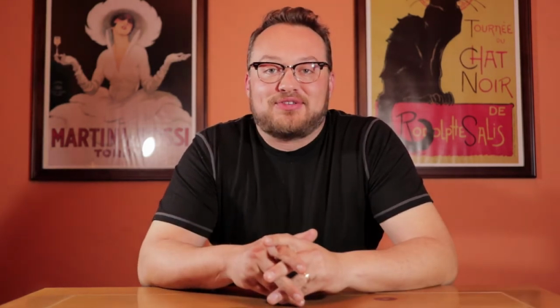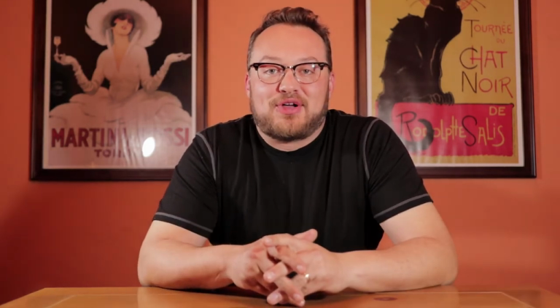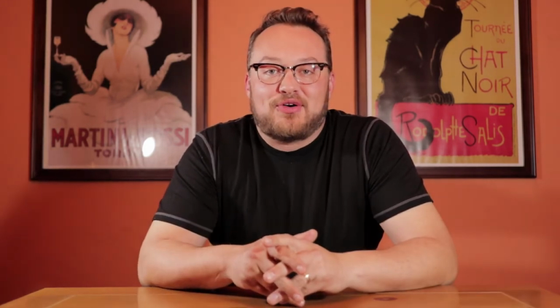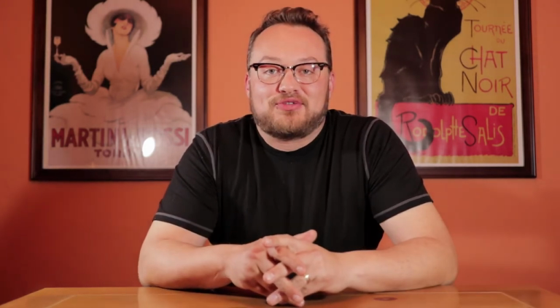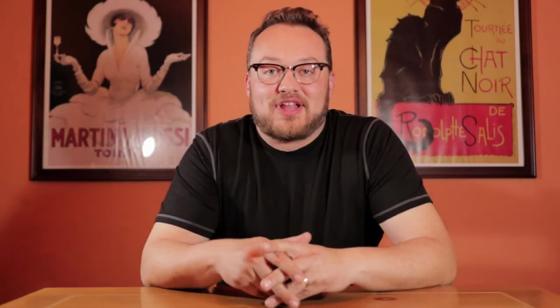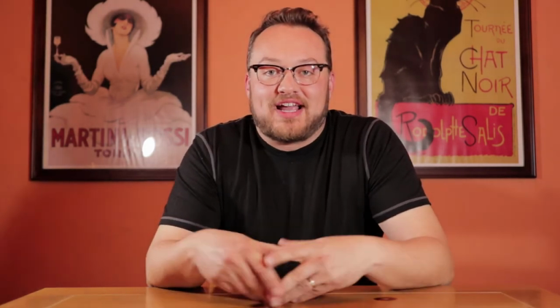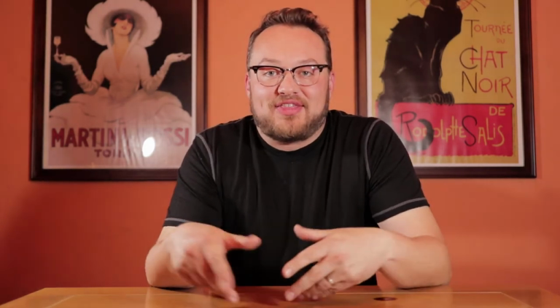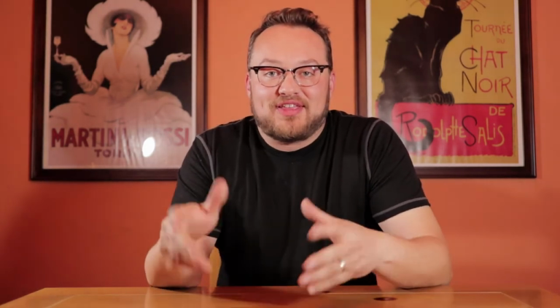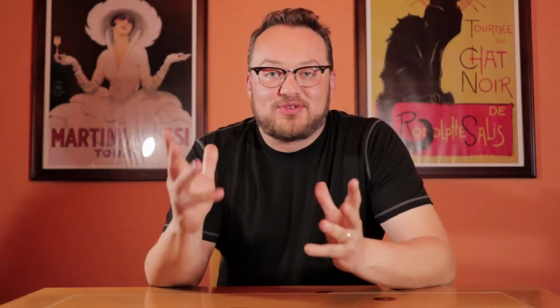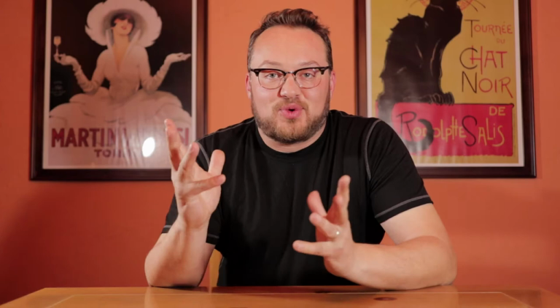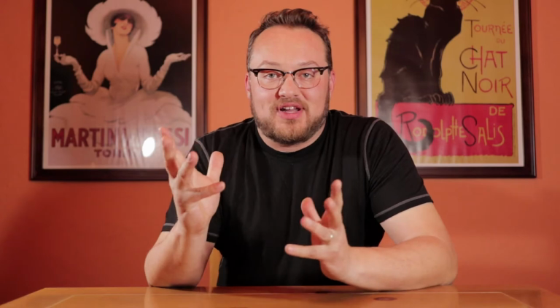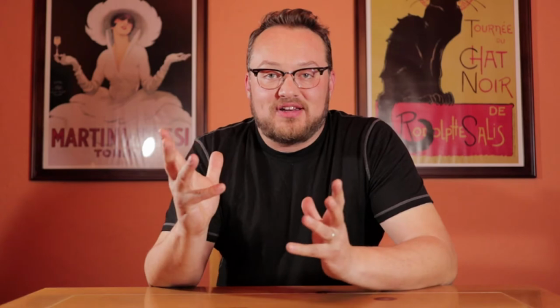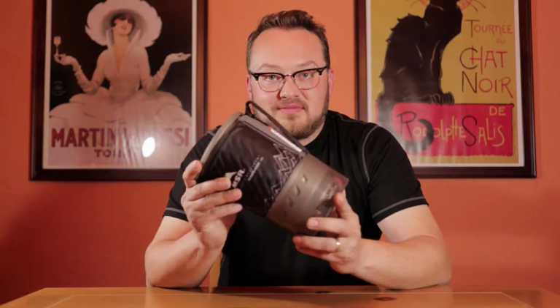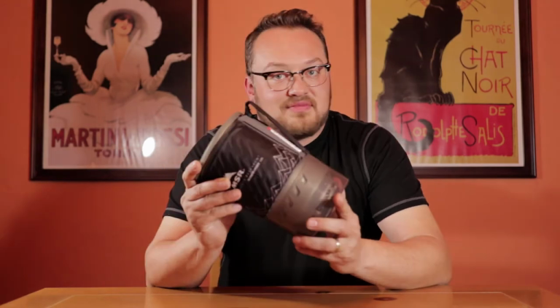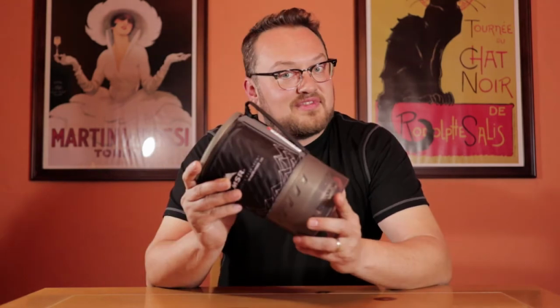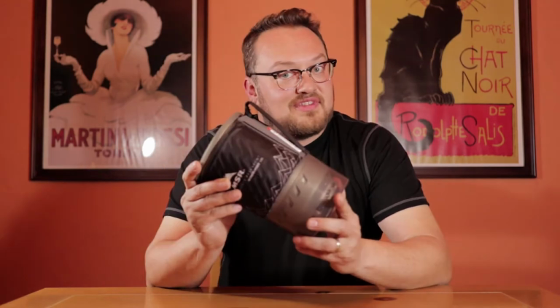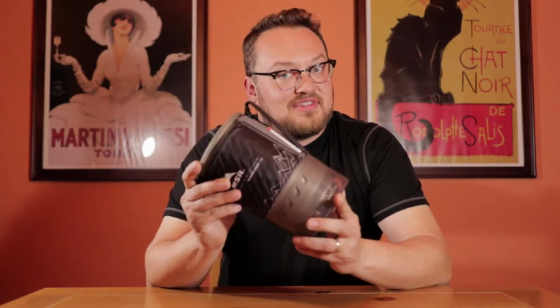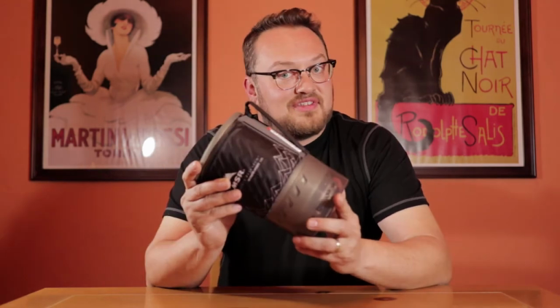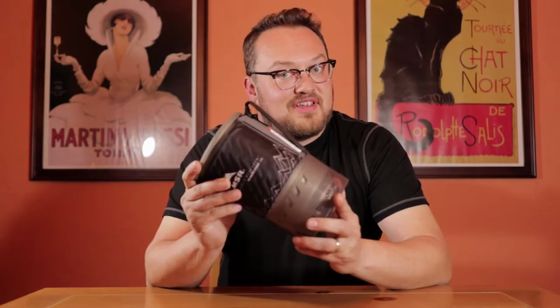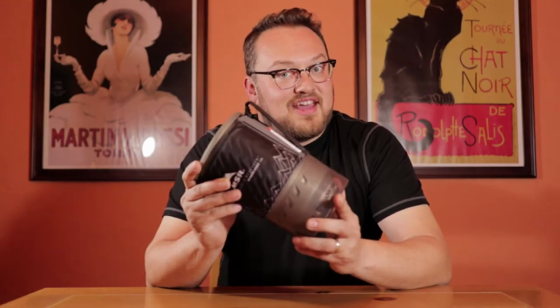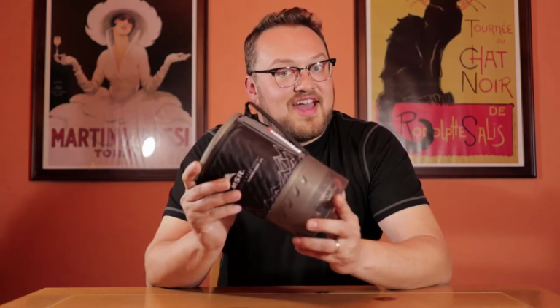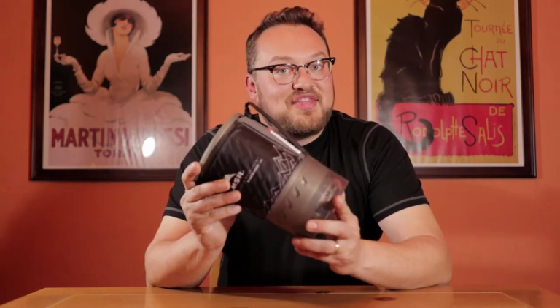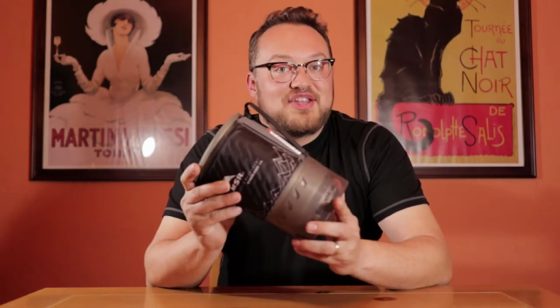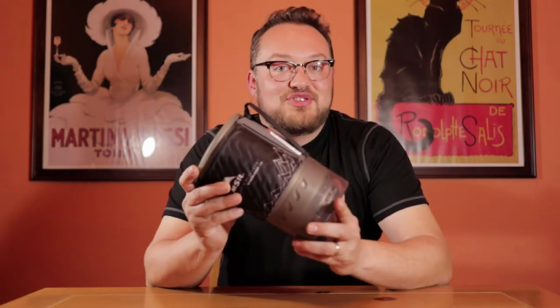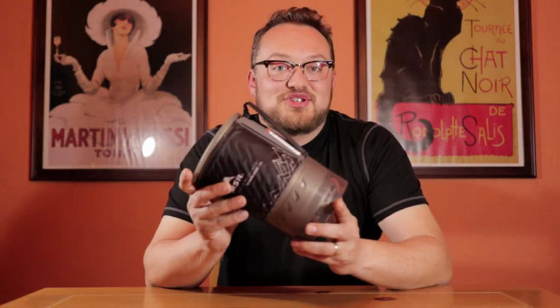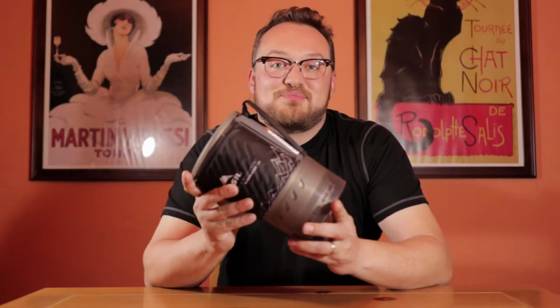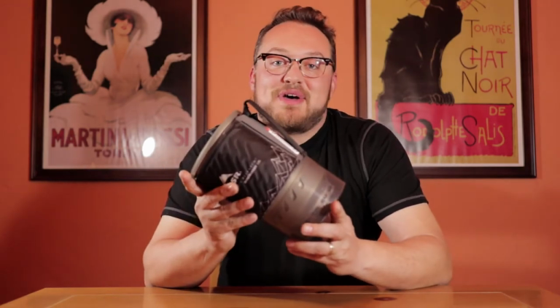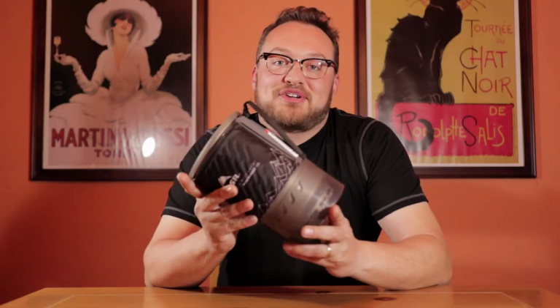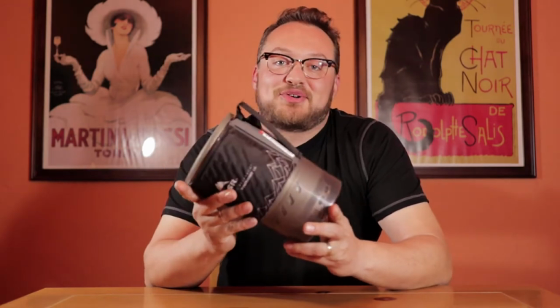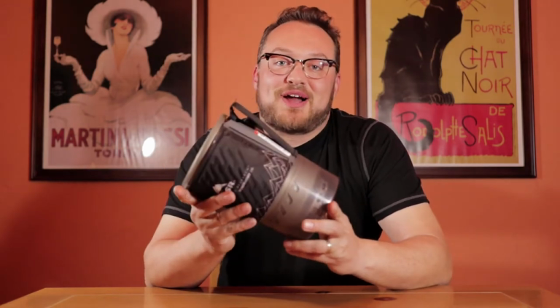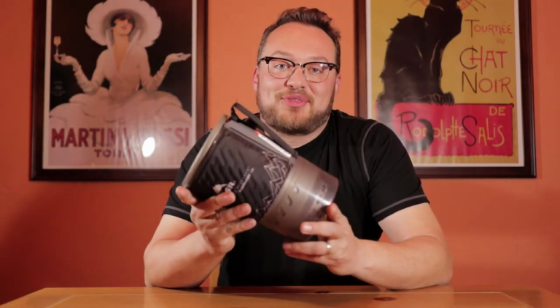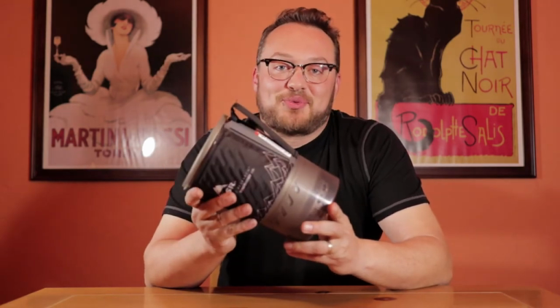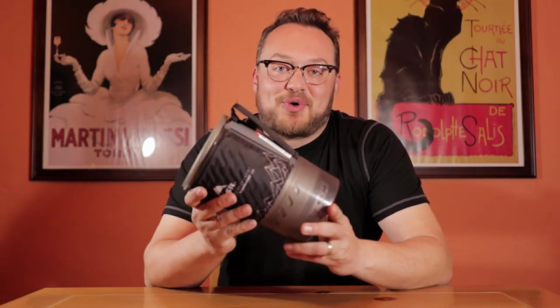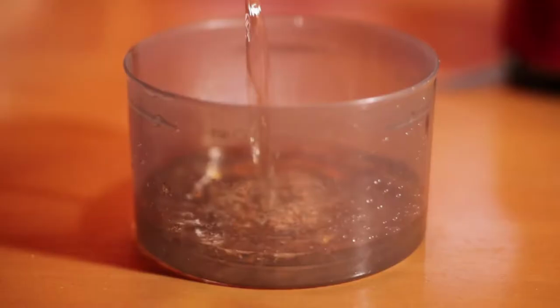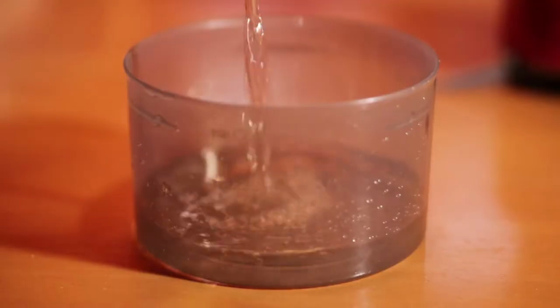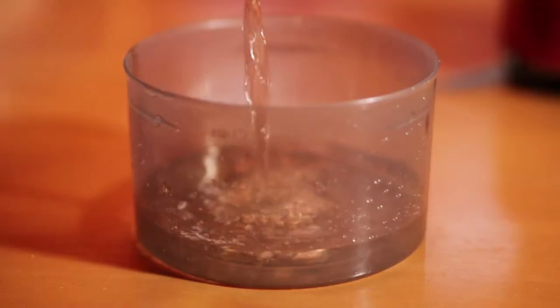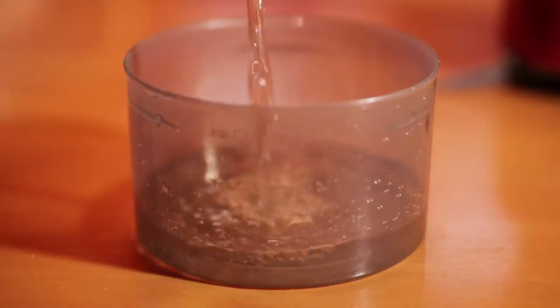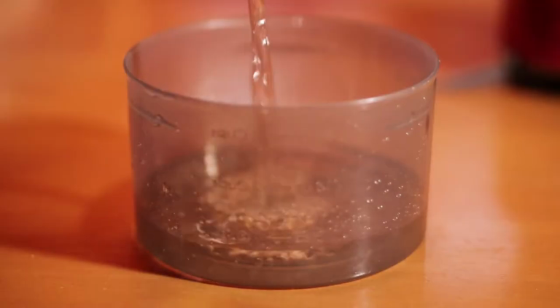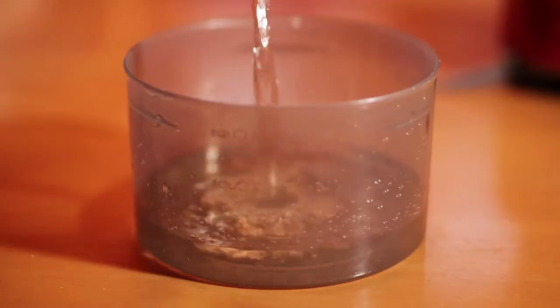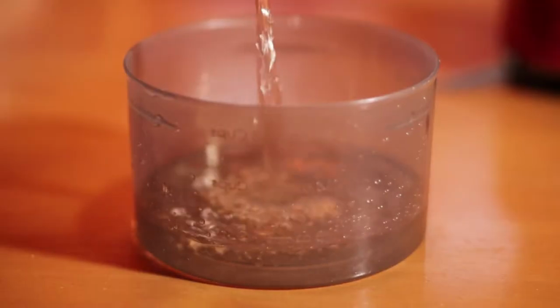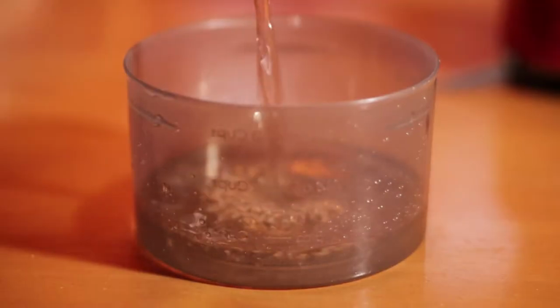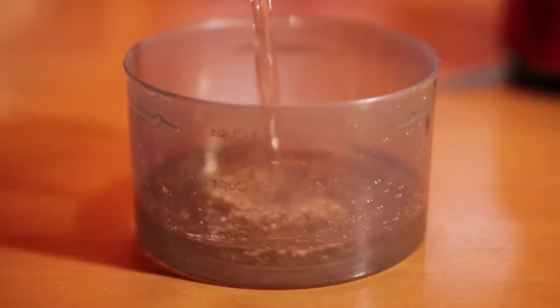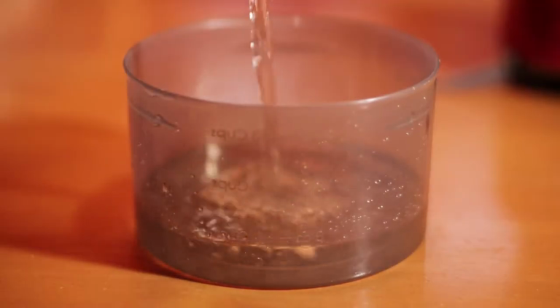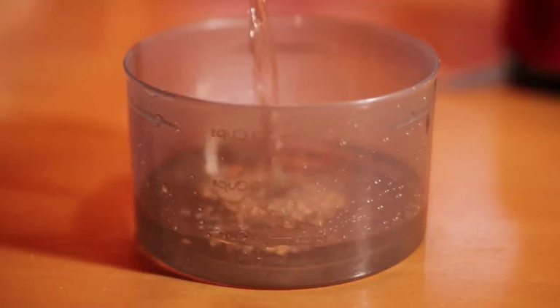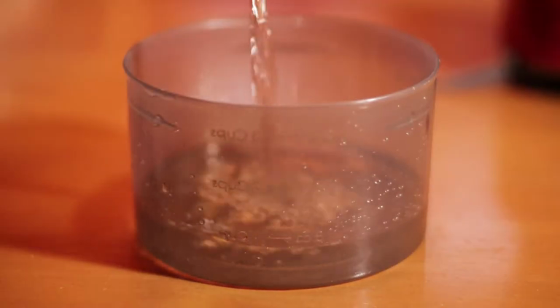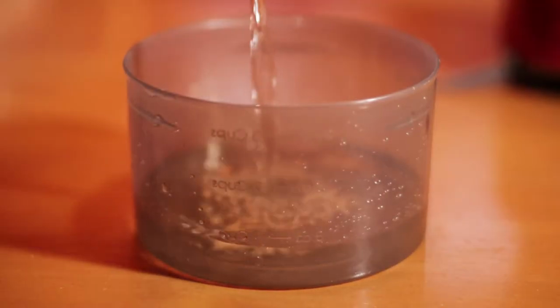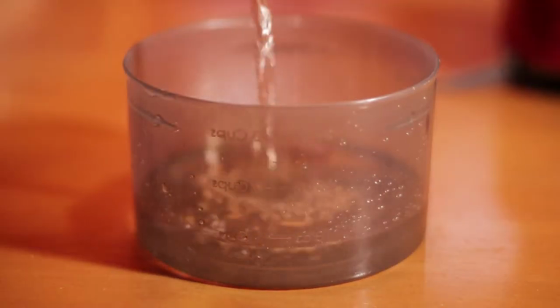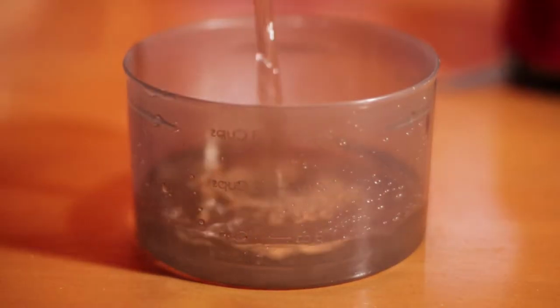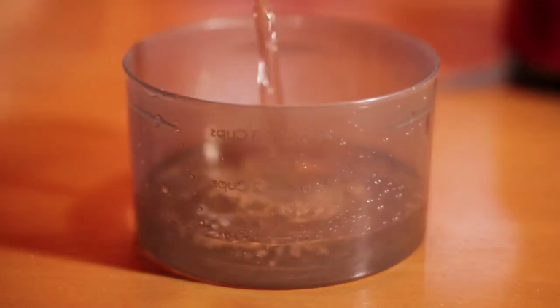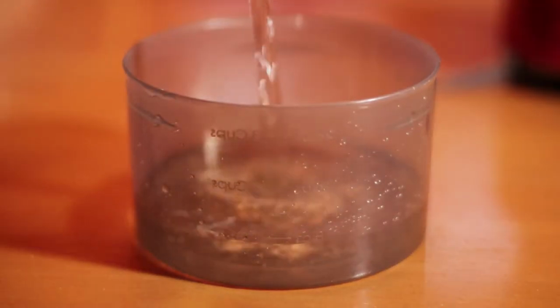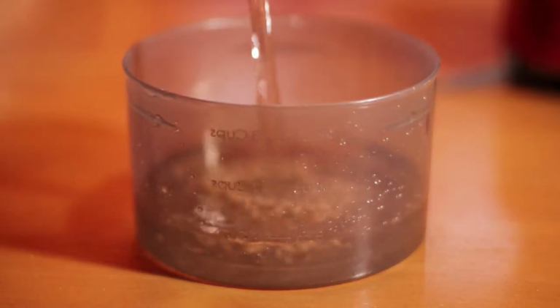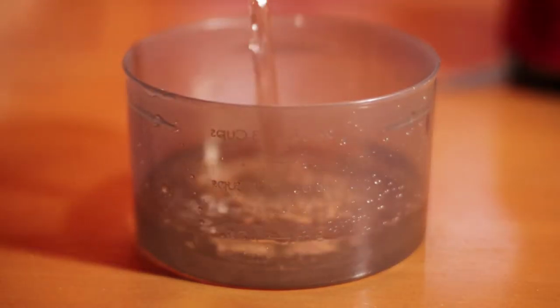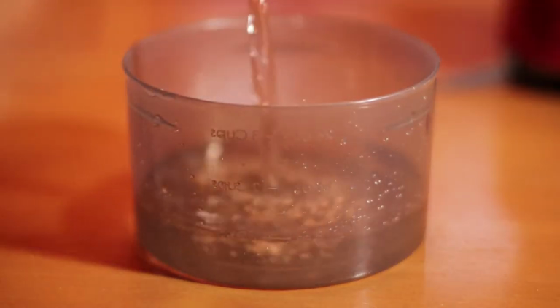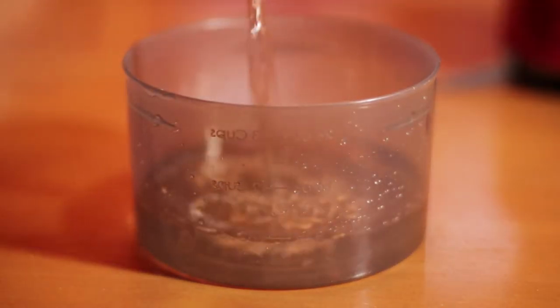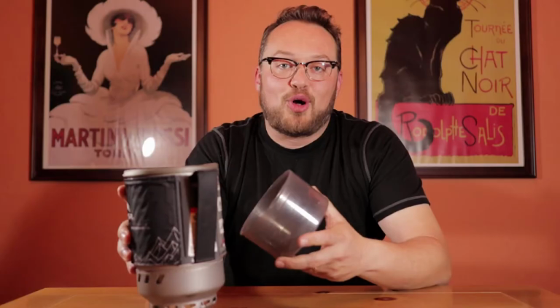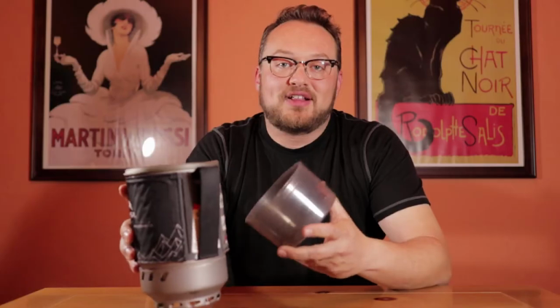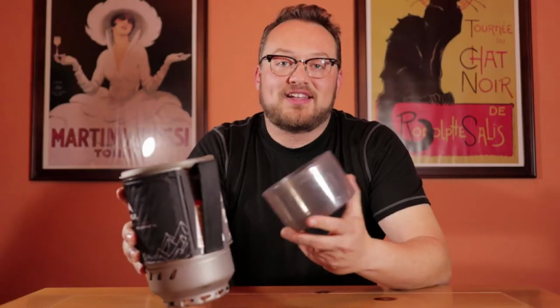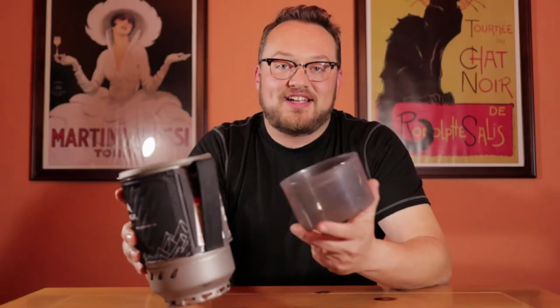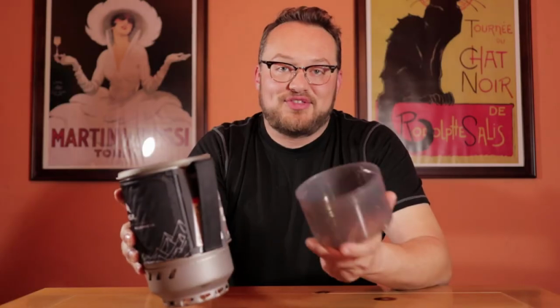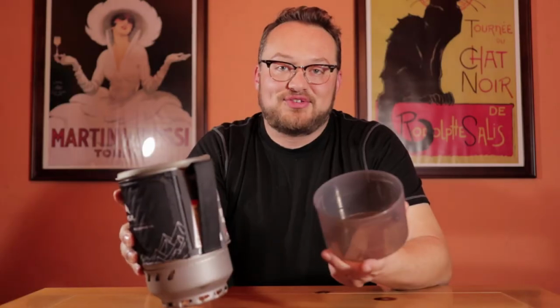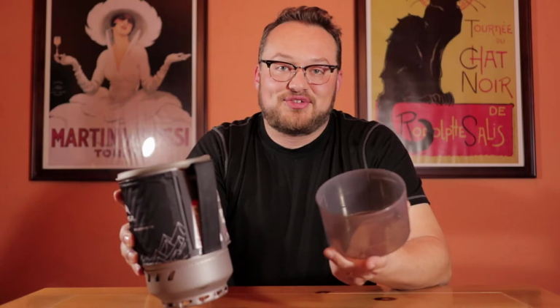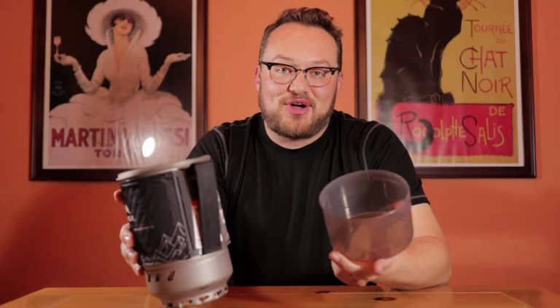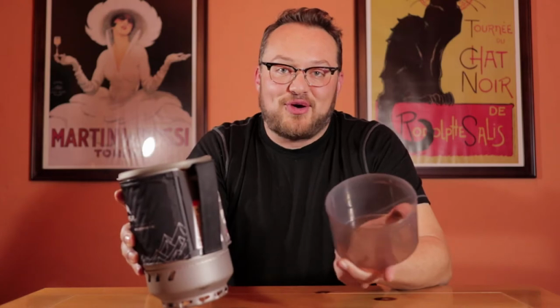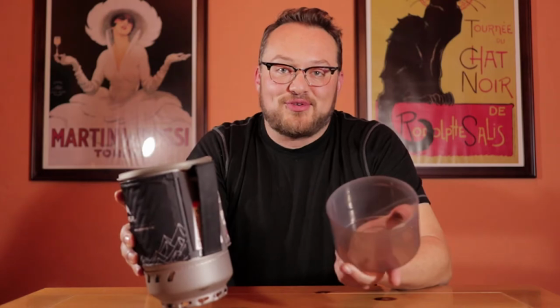Once you're on your trip, cooking is very easy. We use a backpacker stove like this one, and then you just measure out the water that the recipe calls for and boil it on the stove.